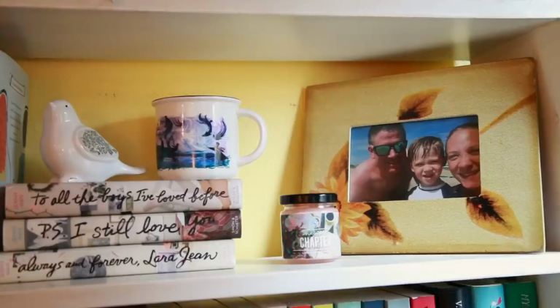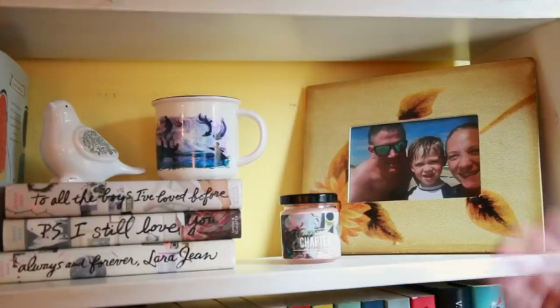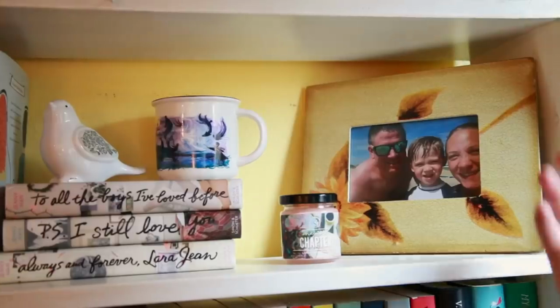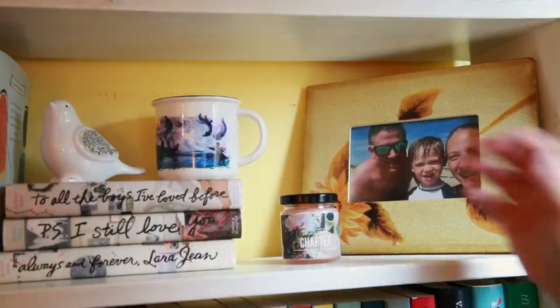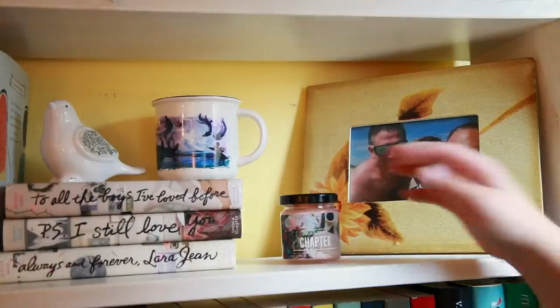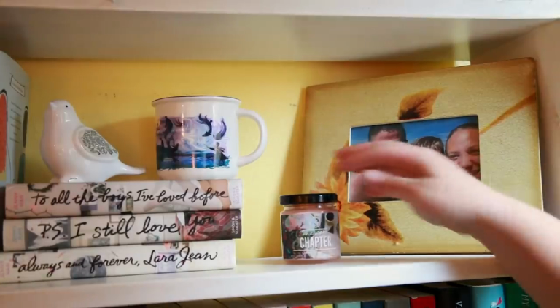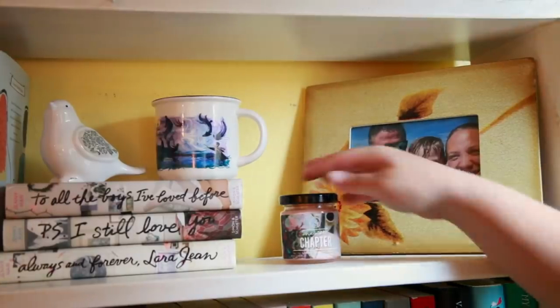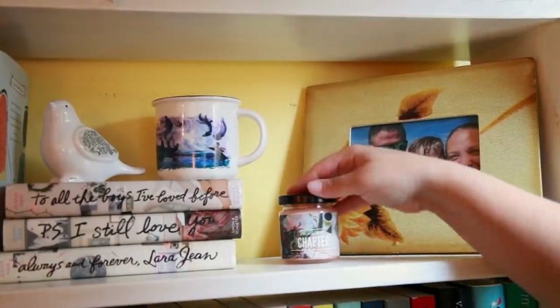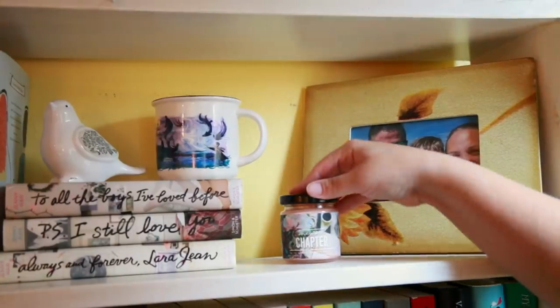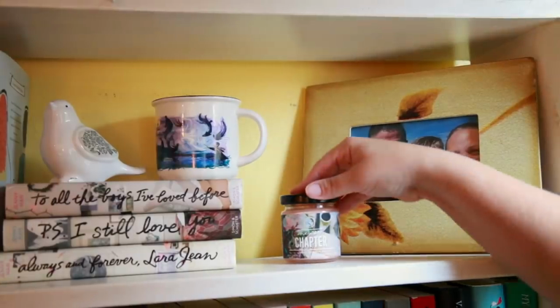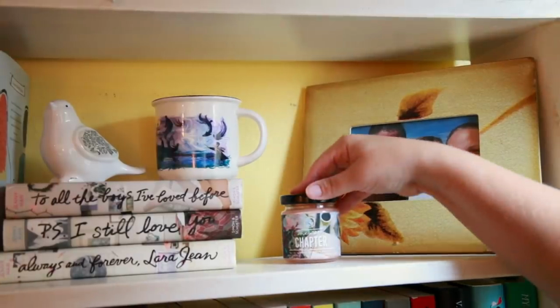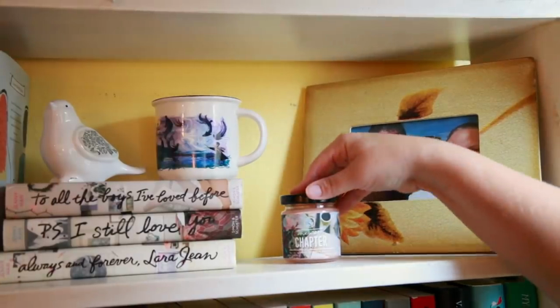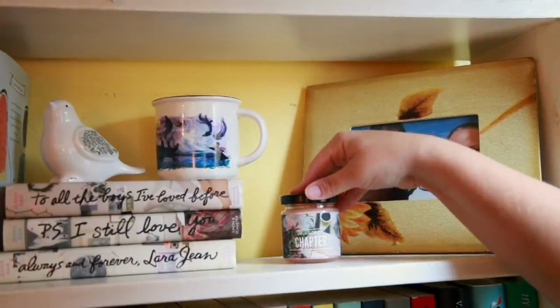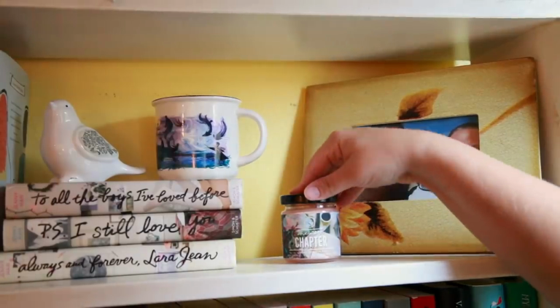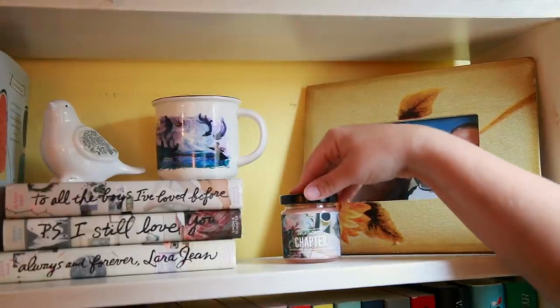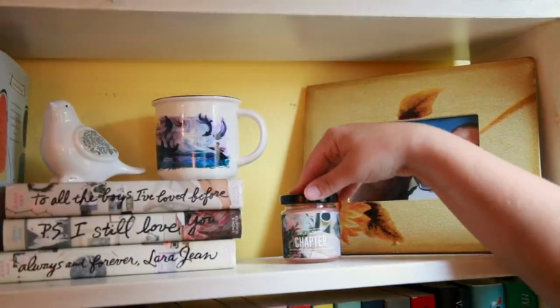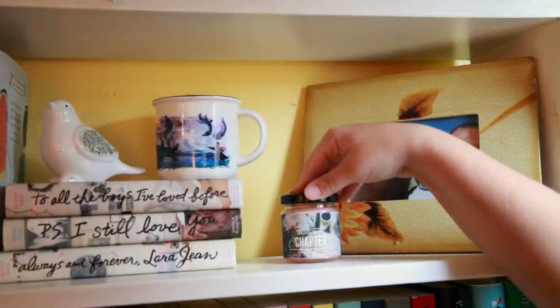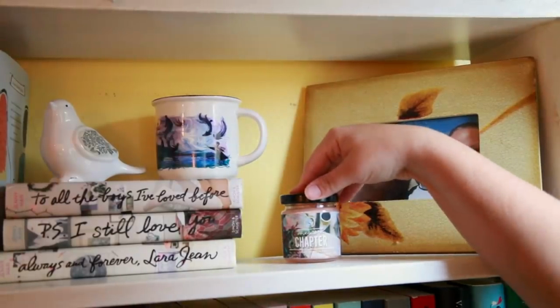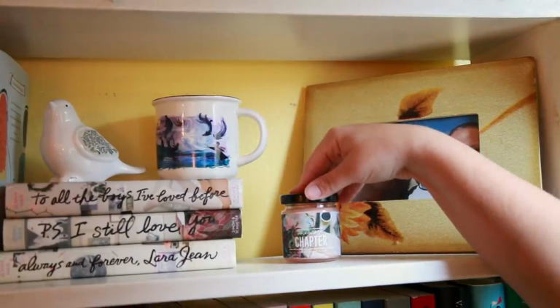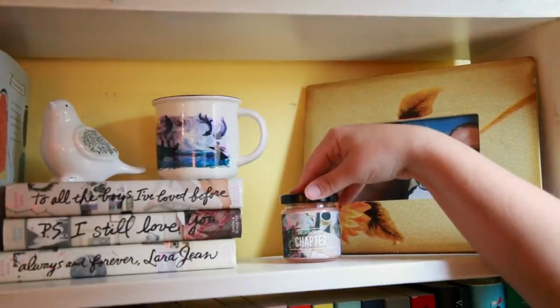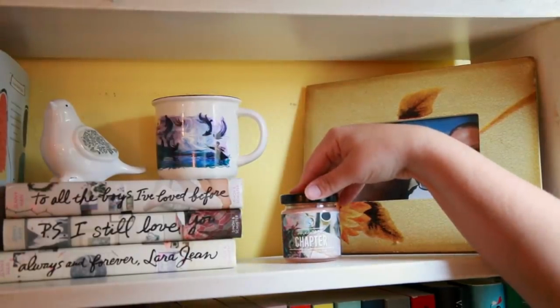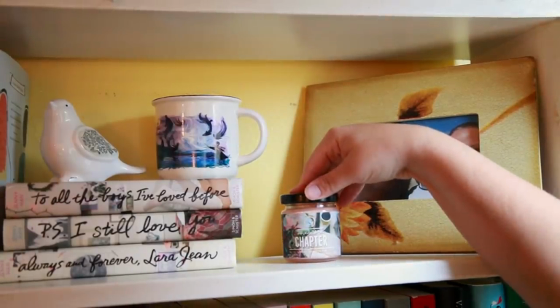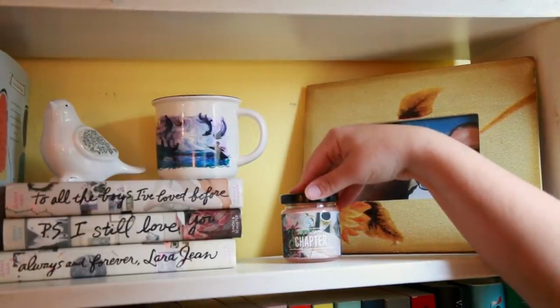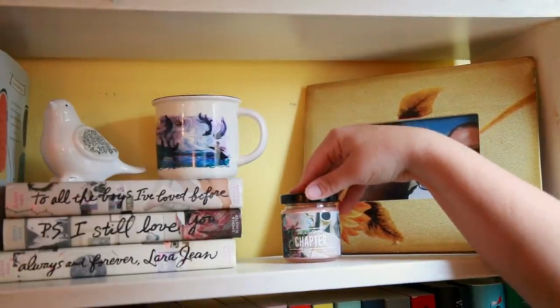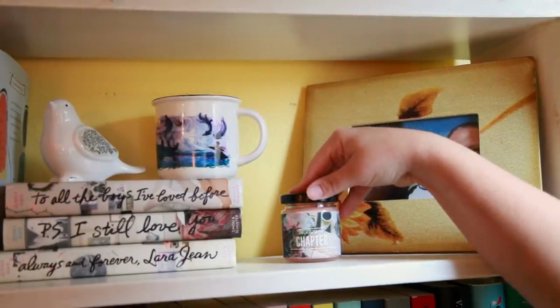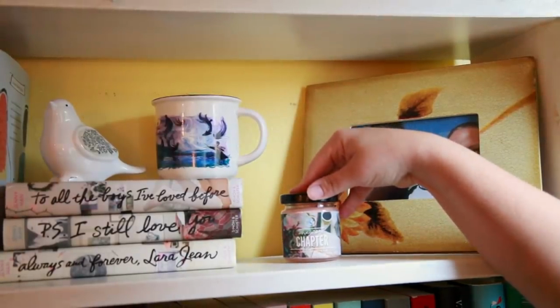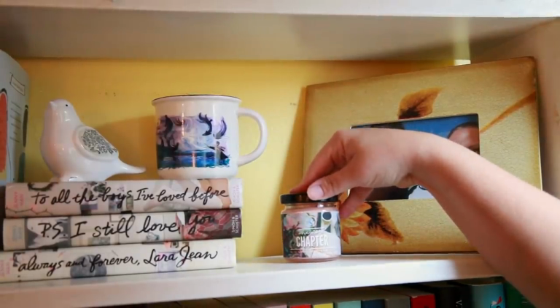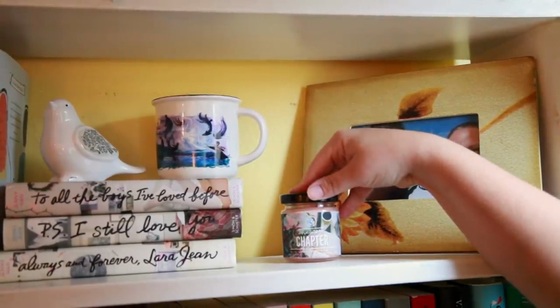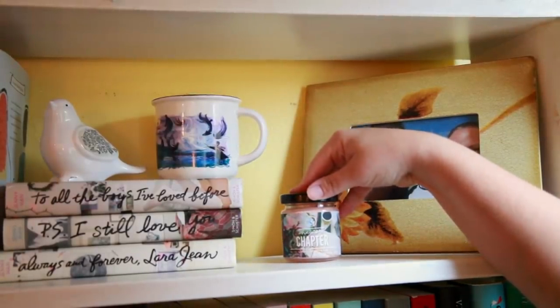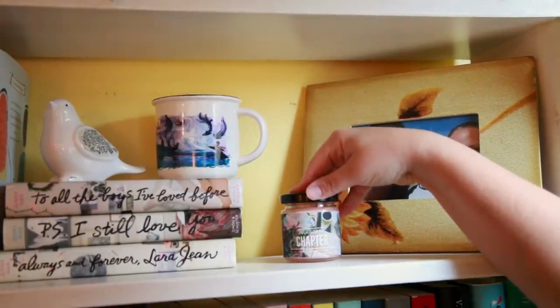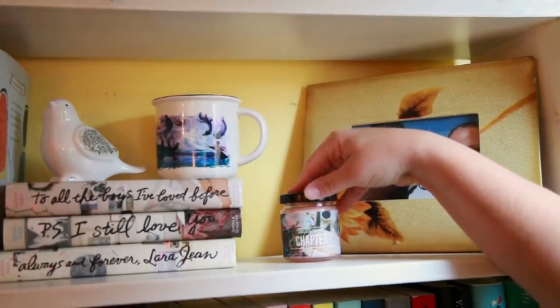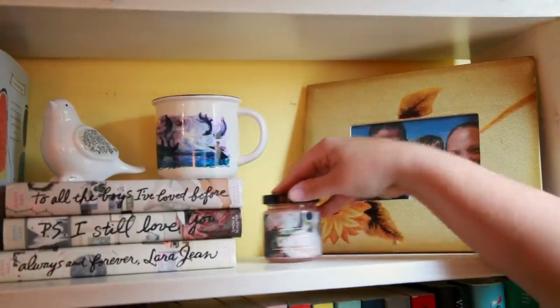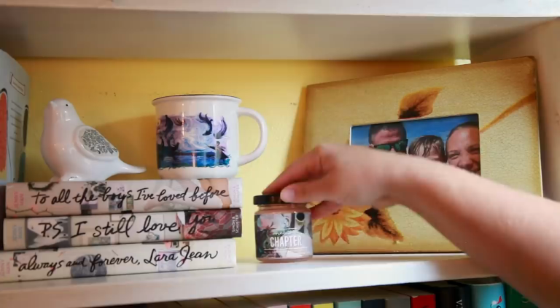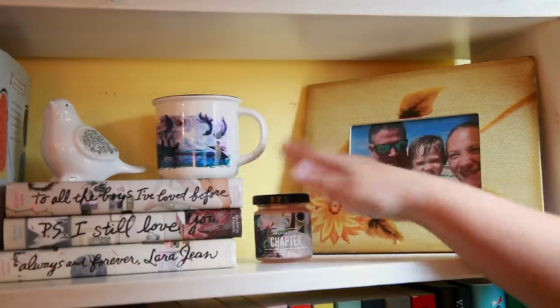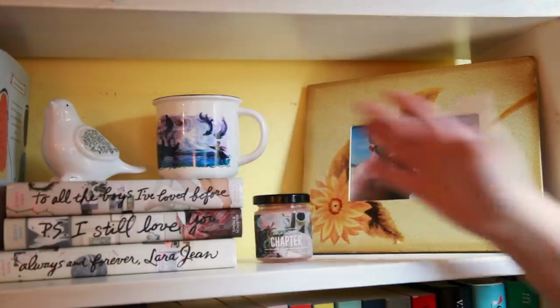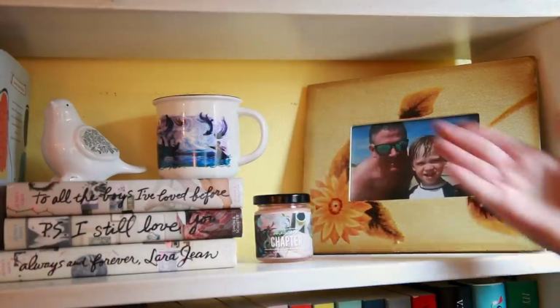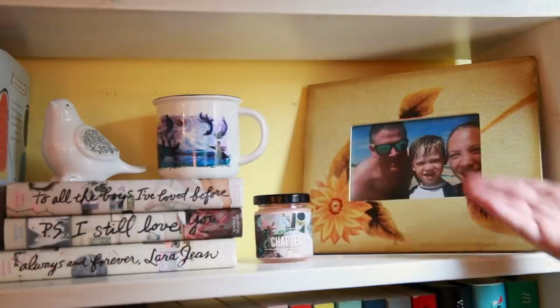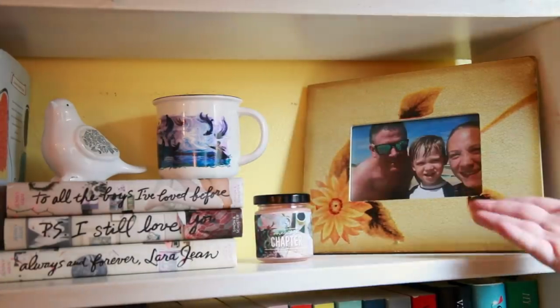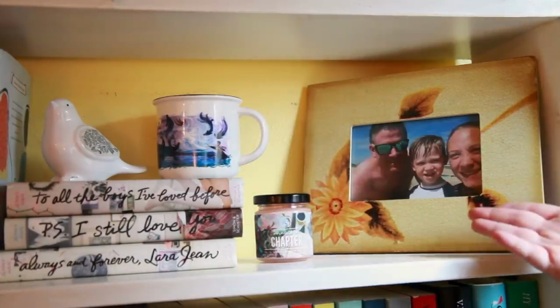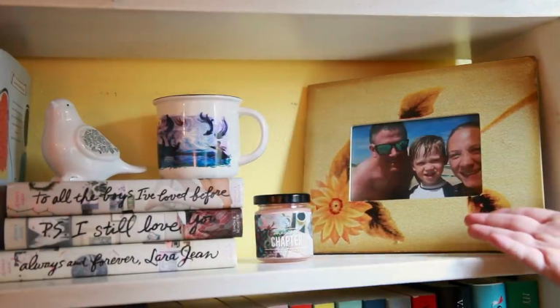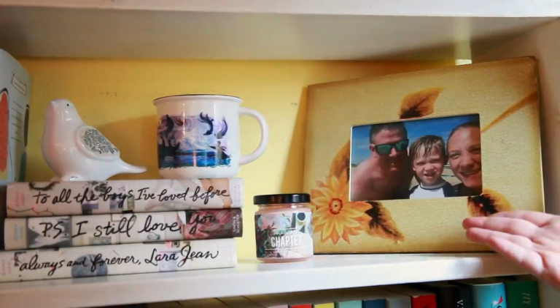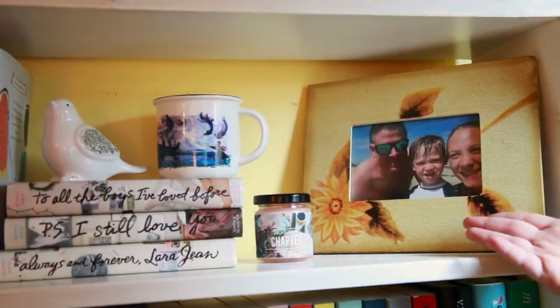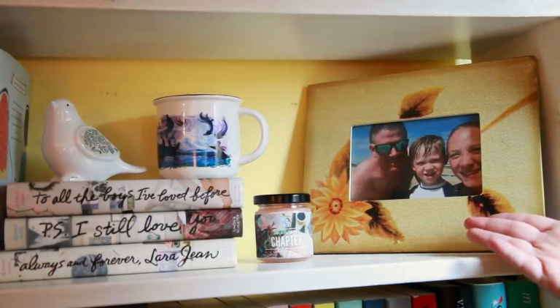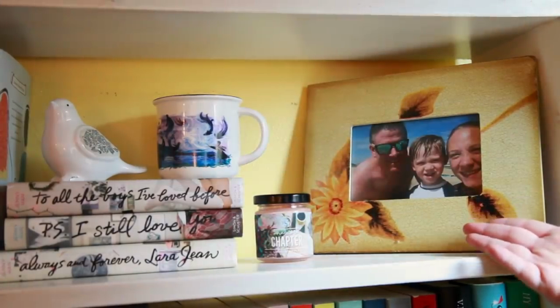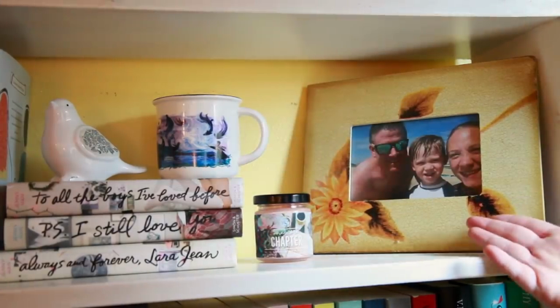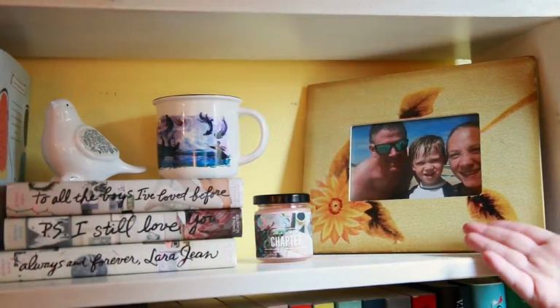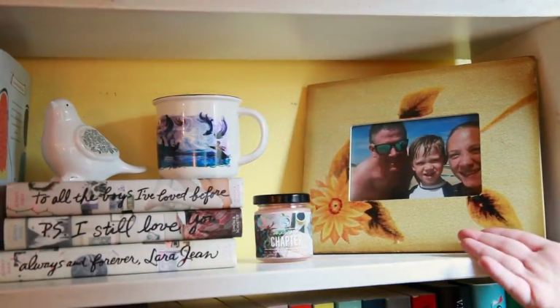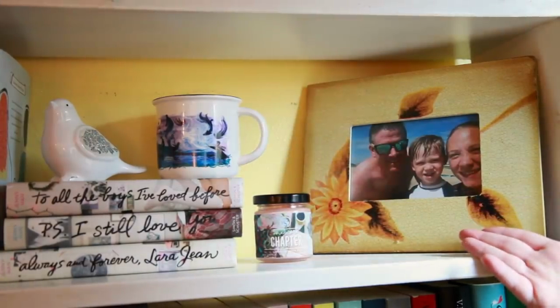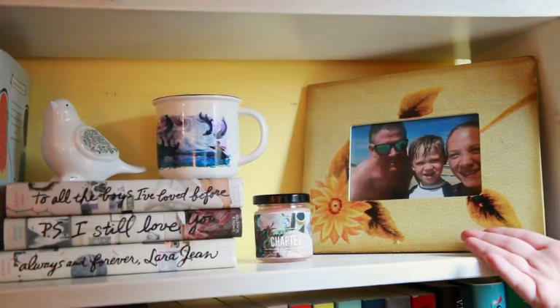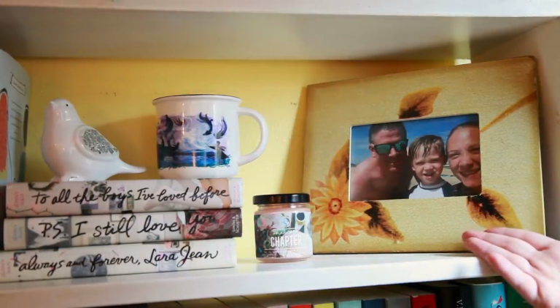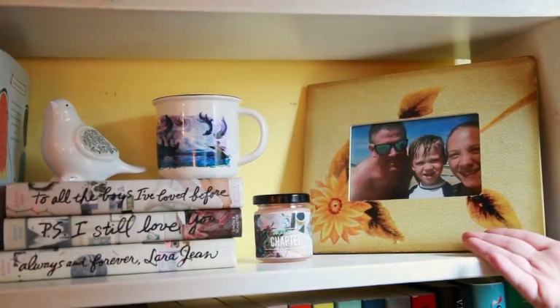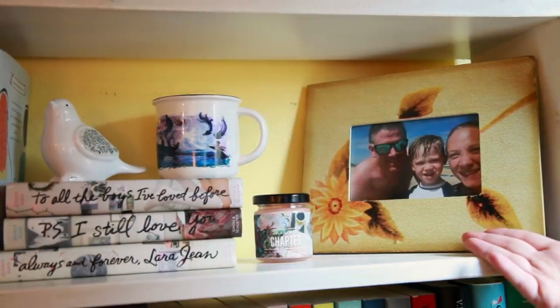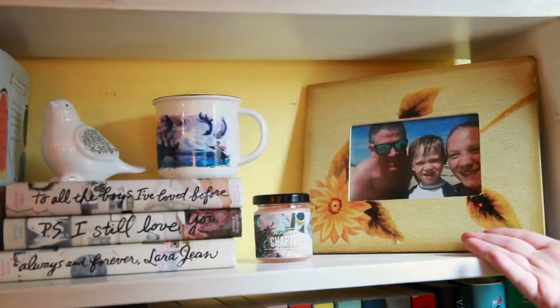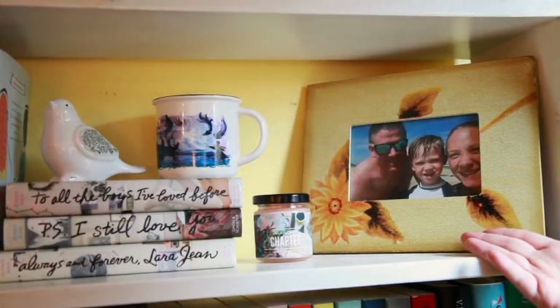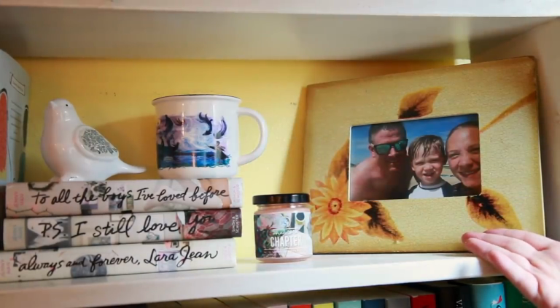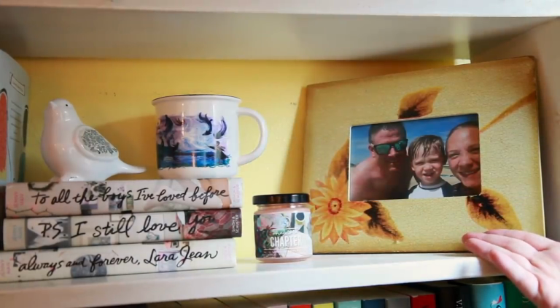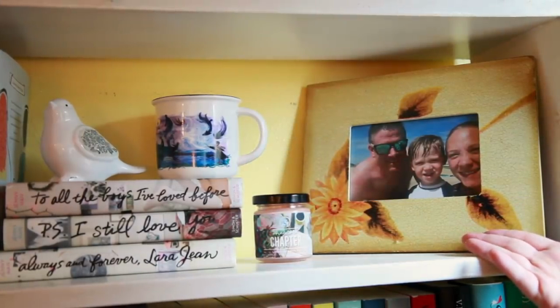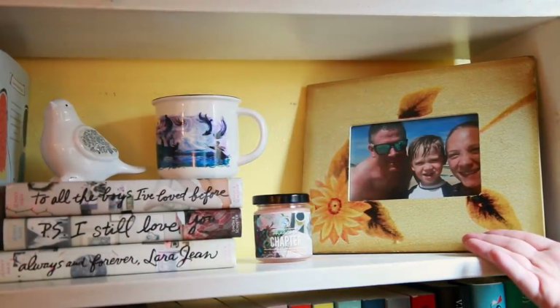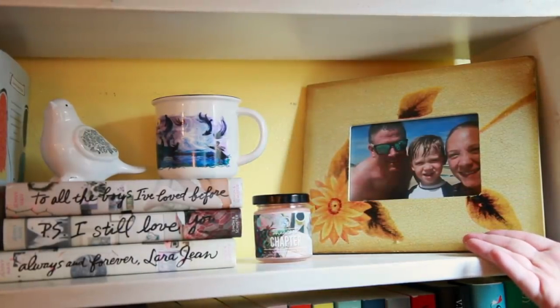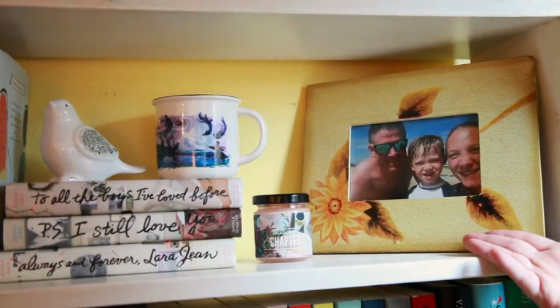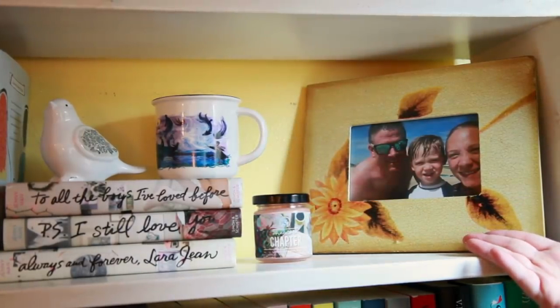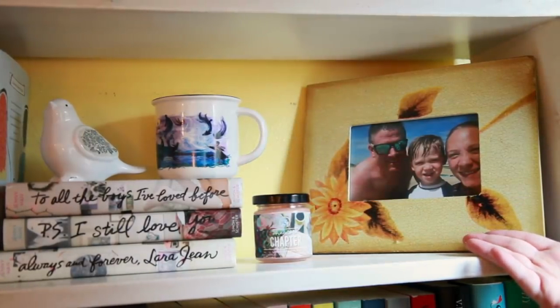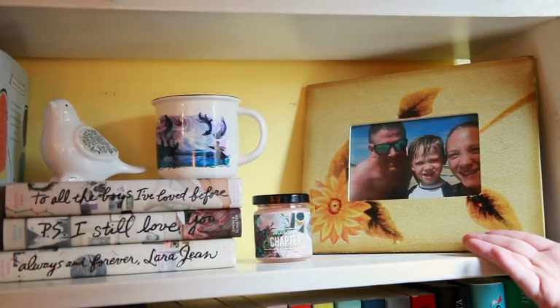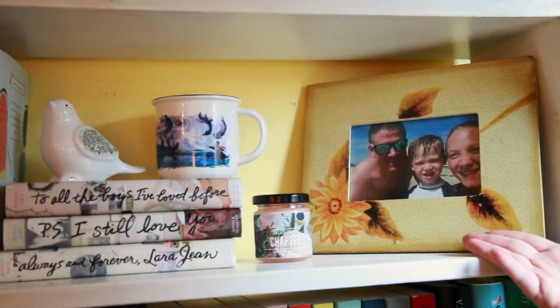The last two things I have on the shelf are a one more chapter candle, and then I have a picture of my husband, my son, and I.